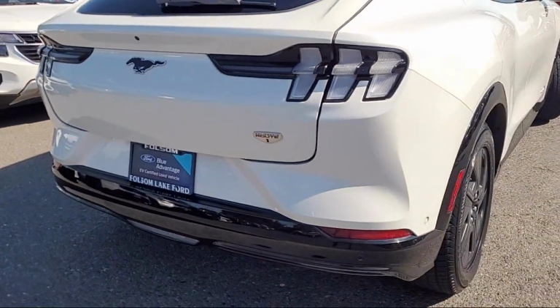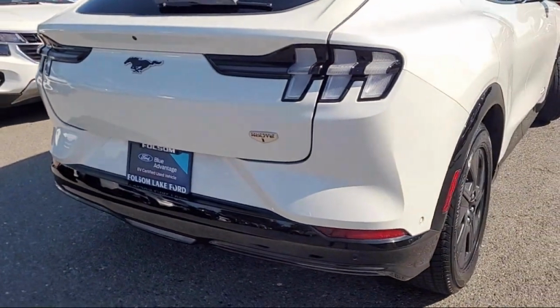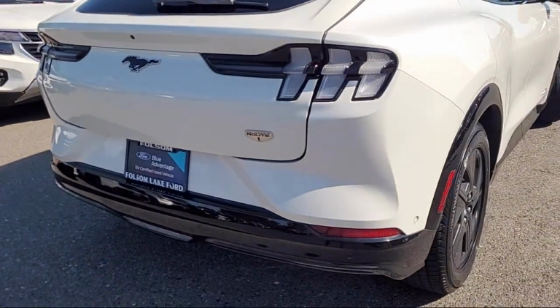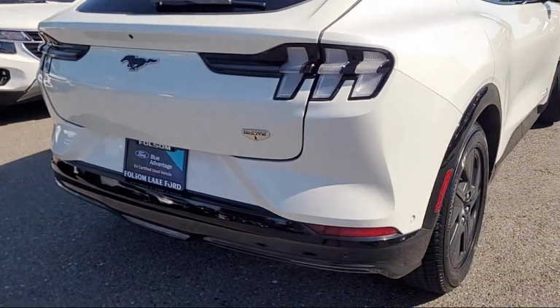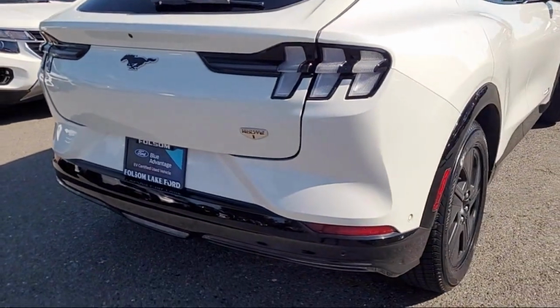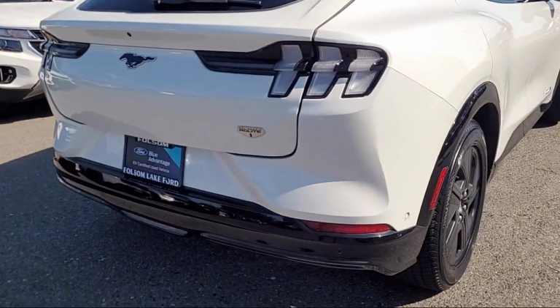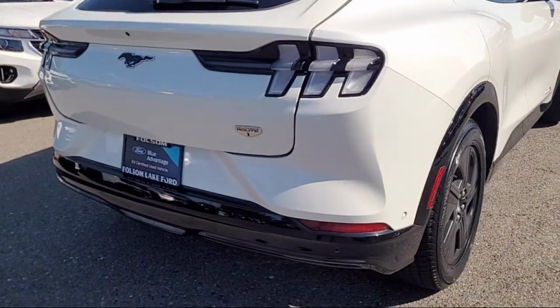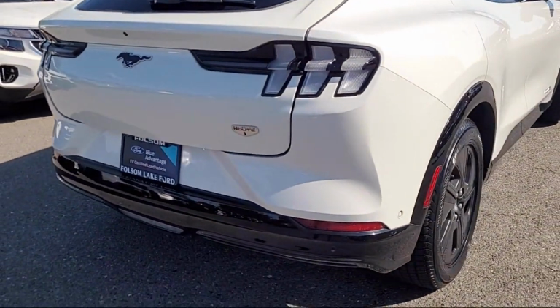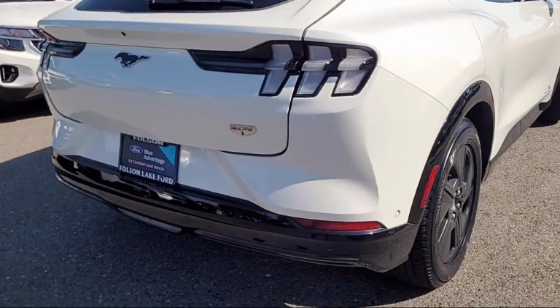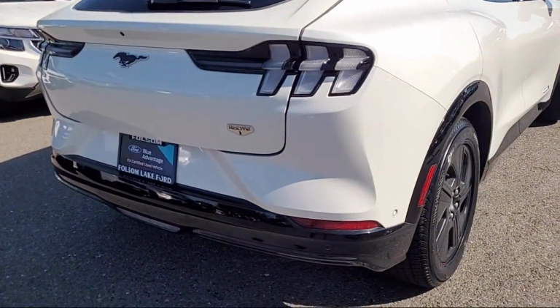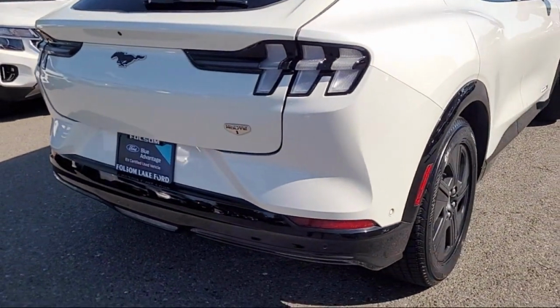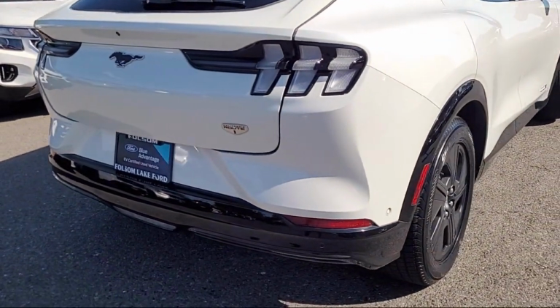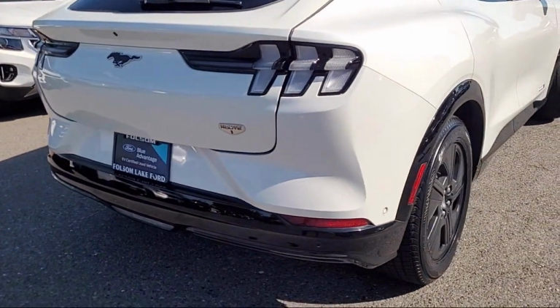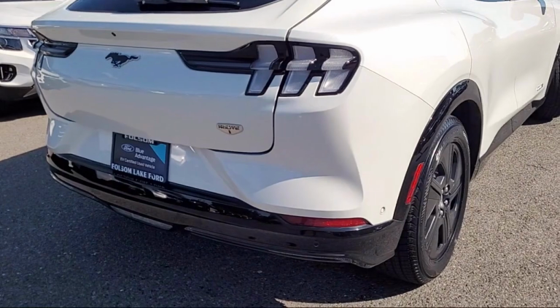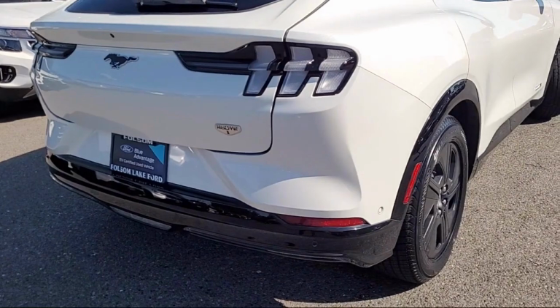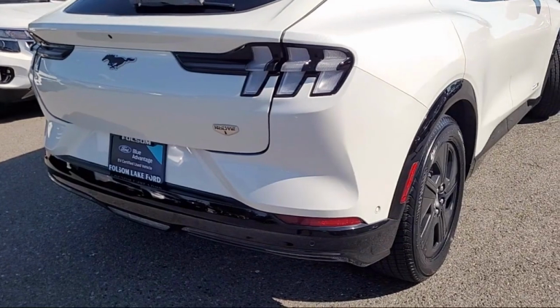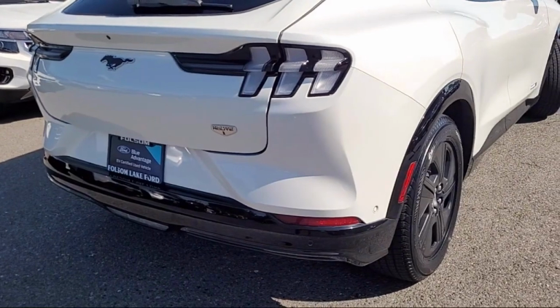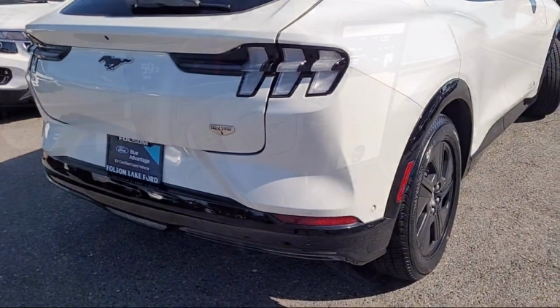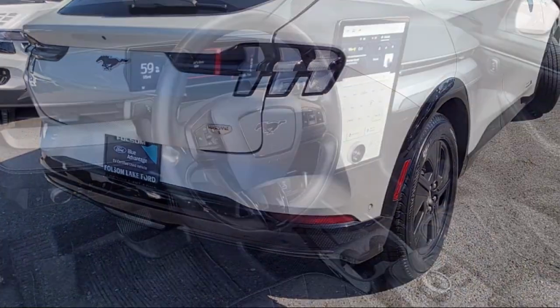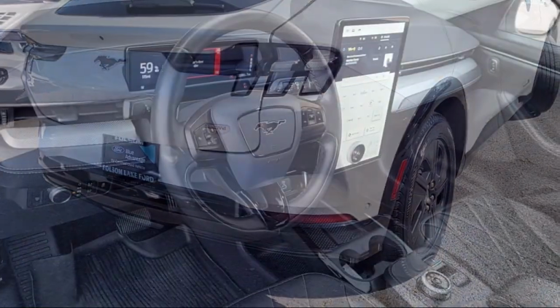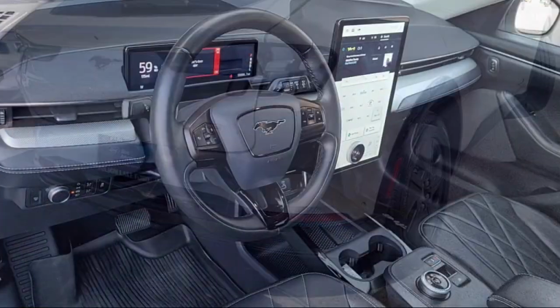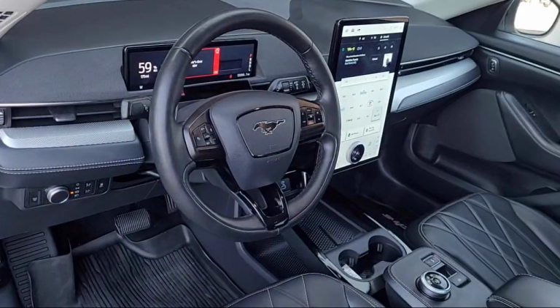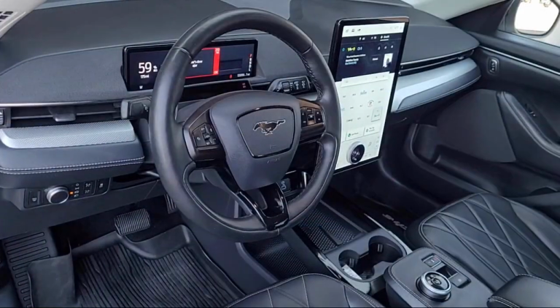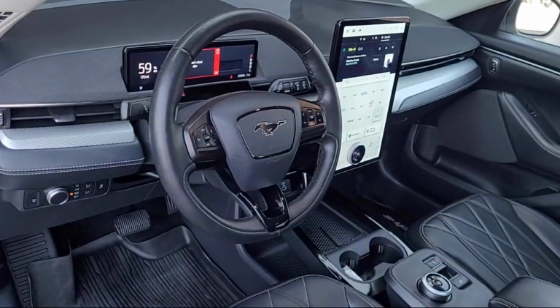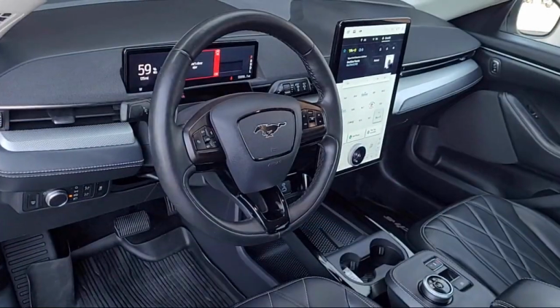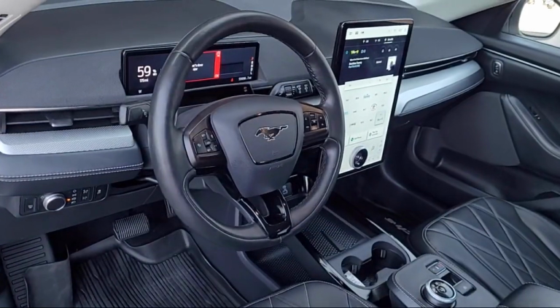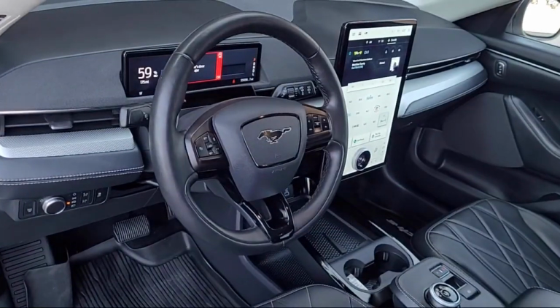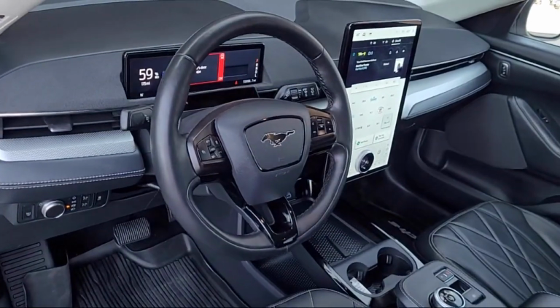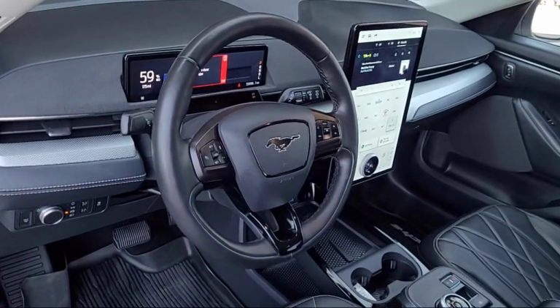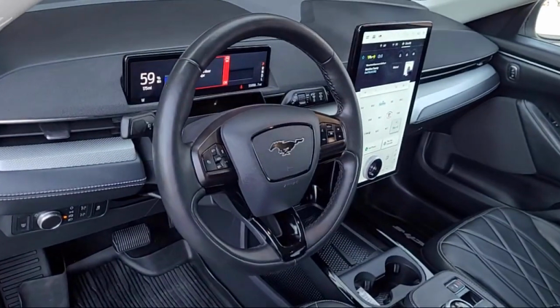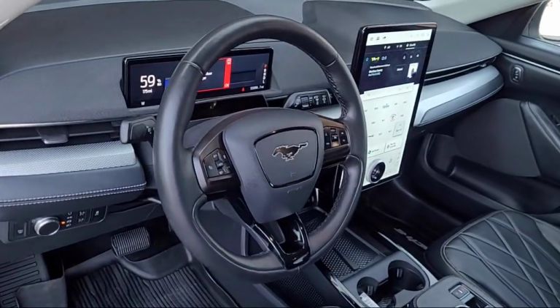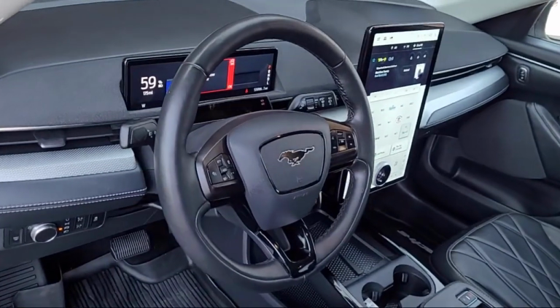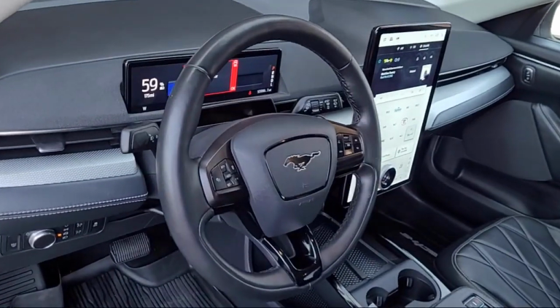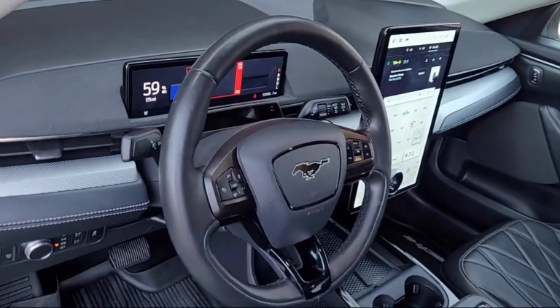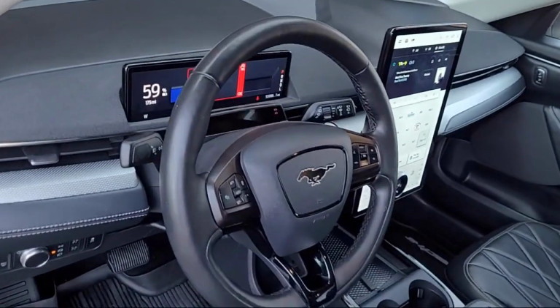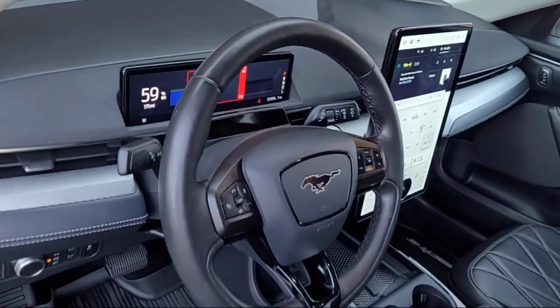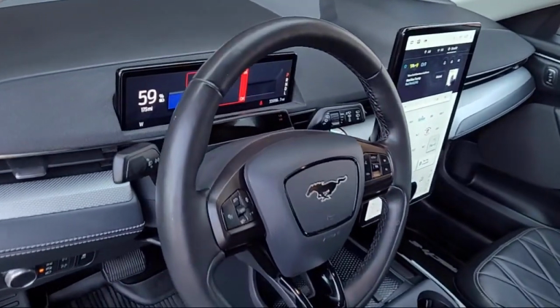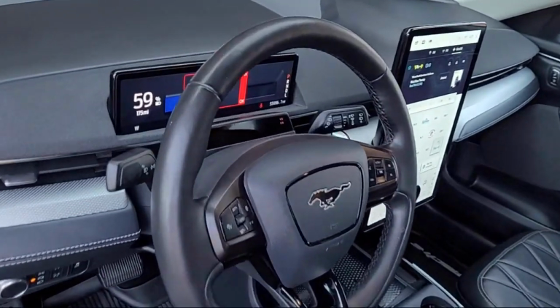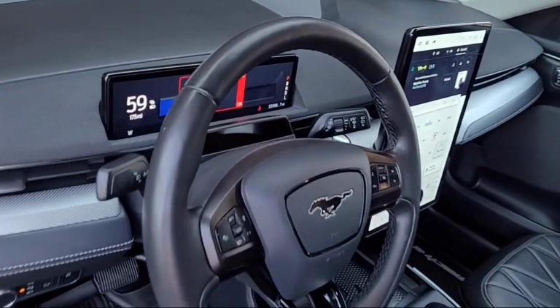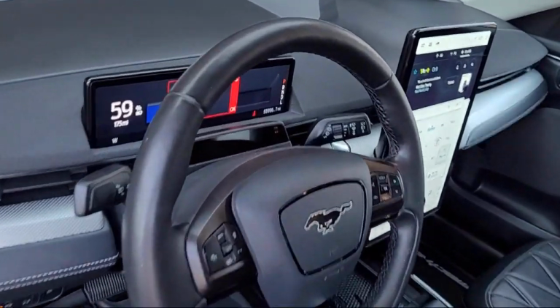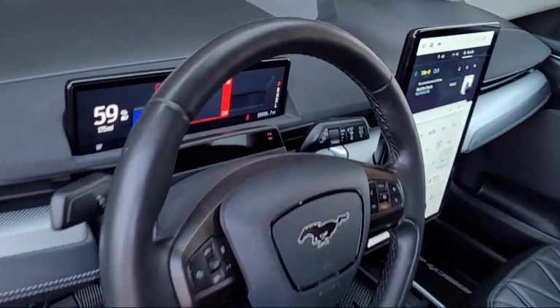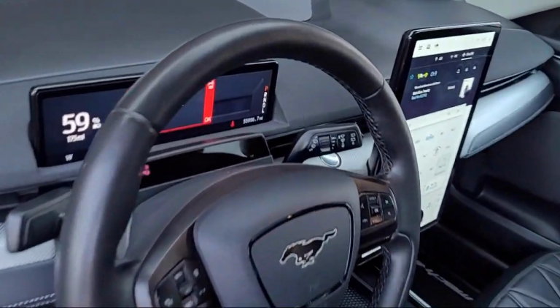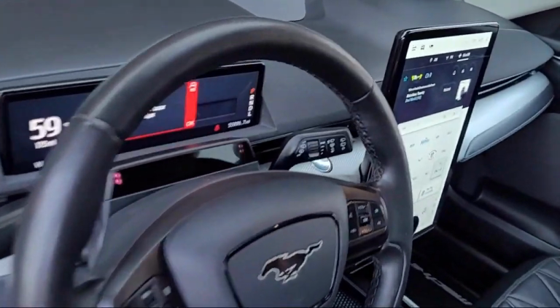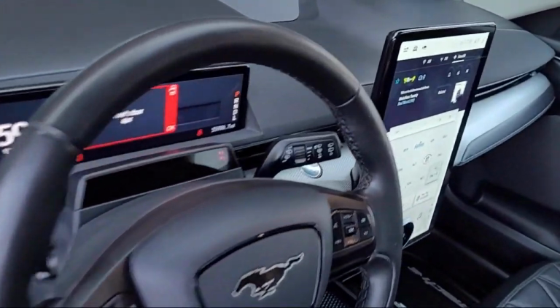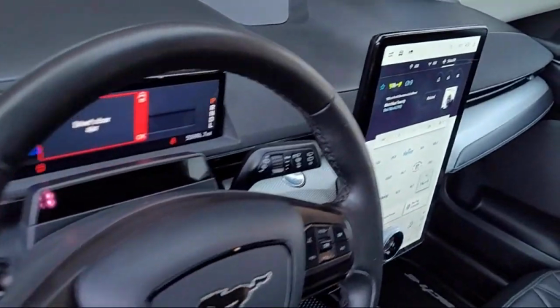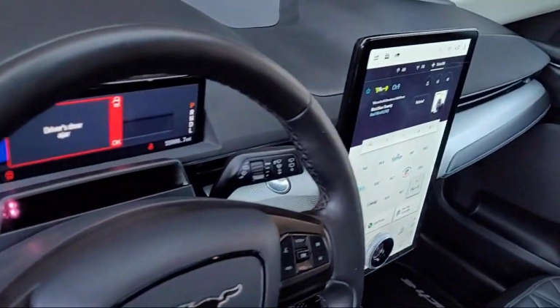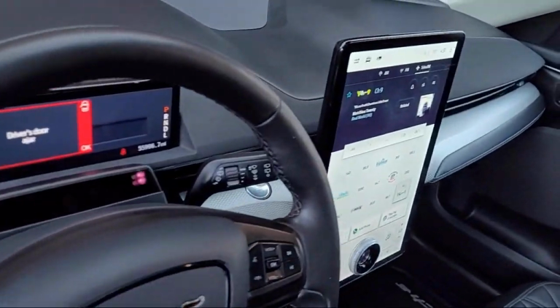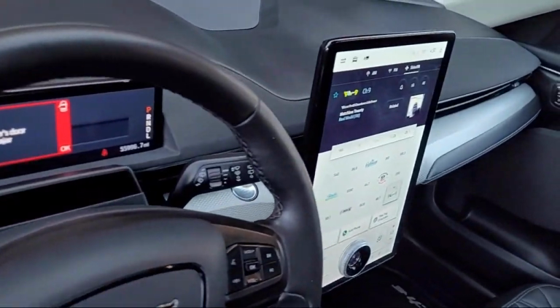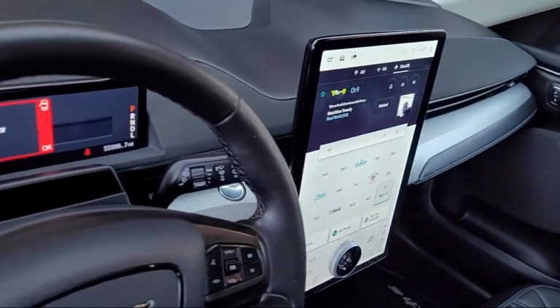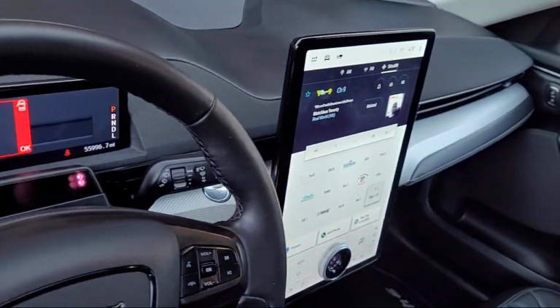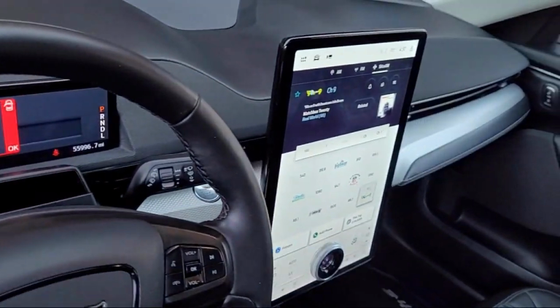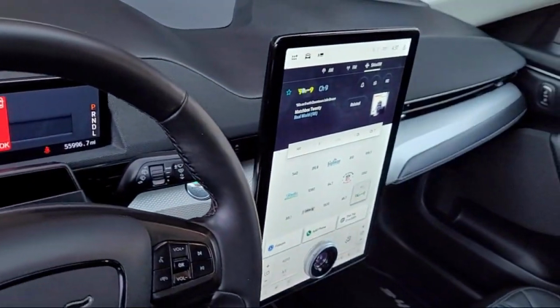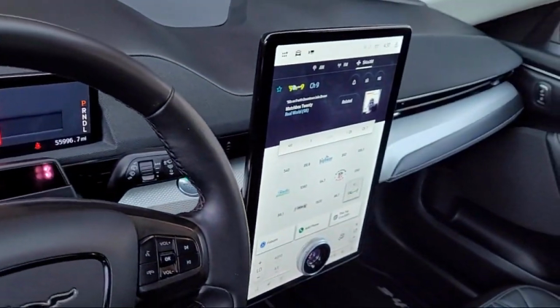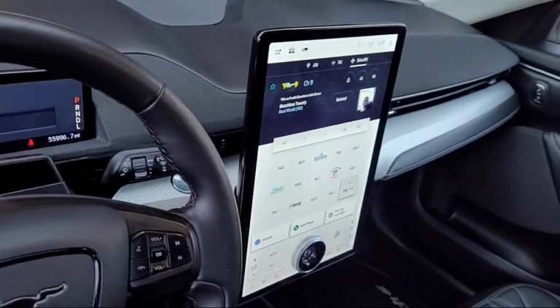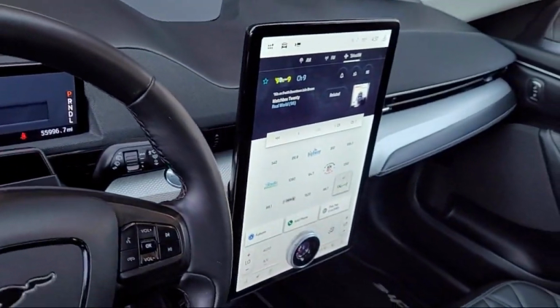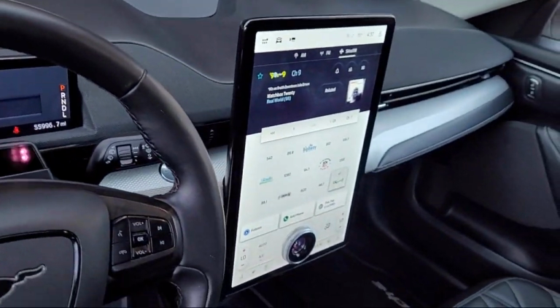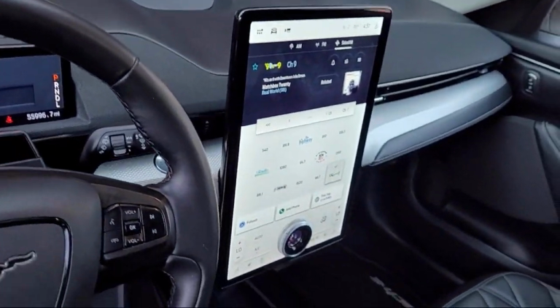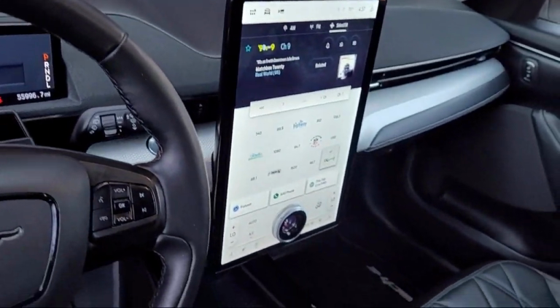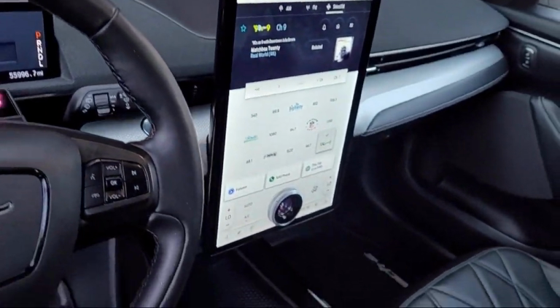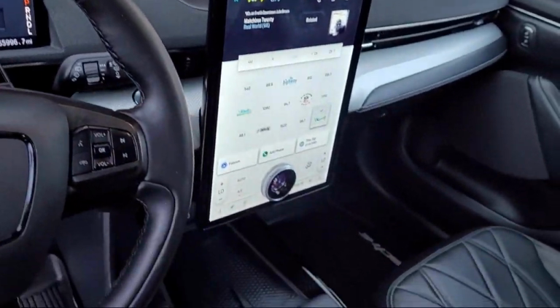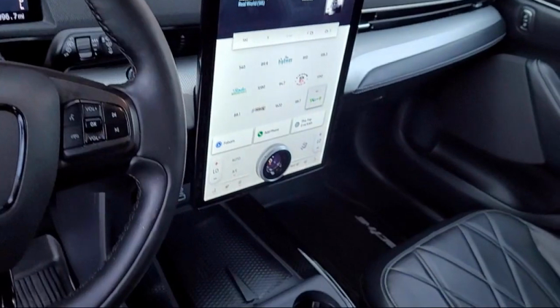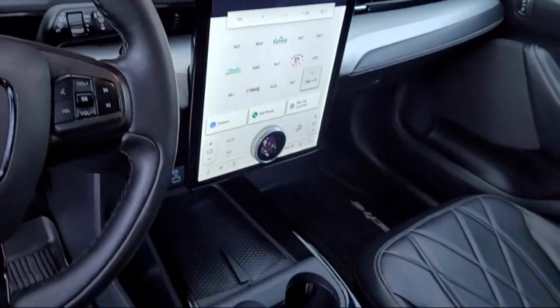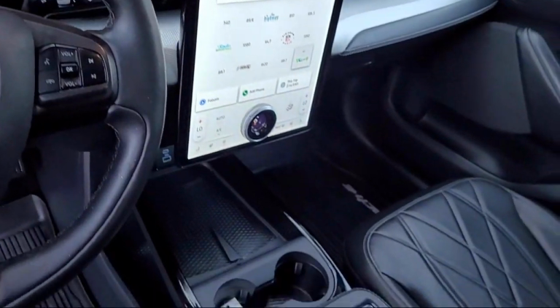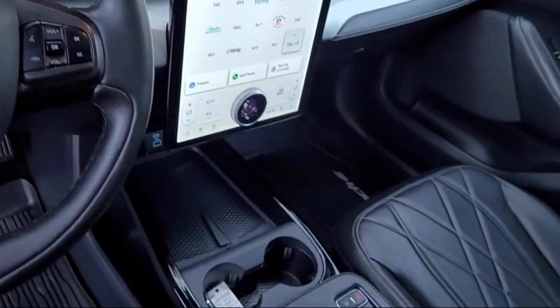Electronic stability control, rear spoiler, keyless entry, and has less than 60,000 miles on the odometer.